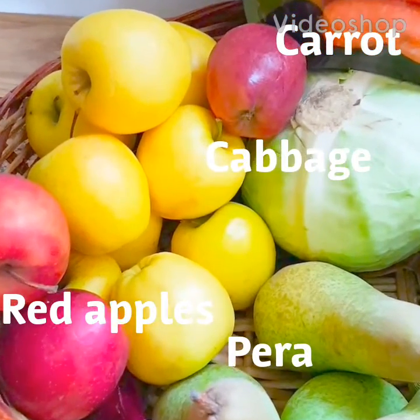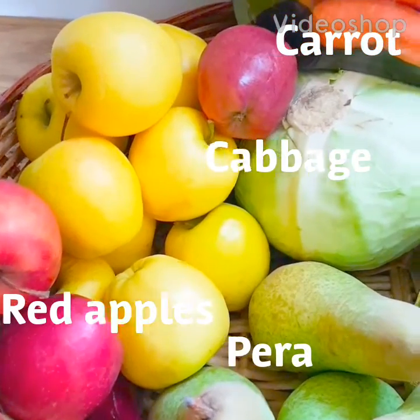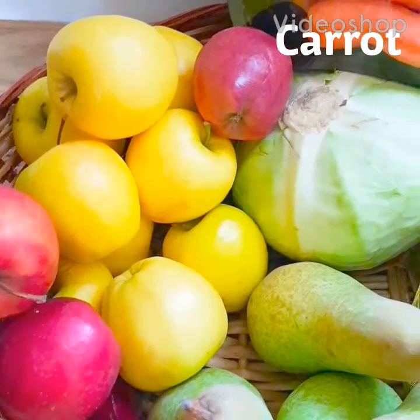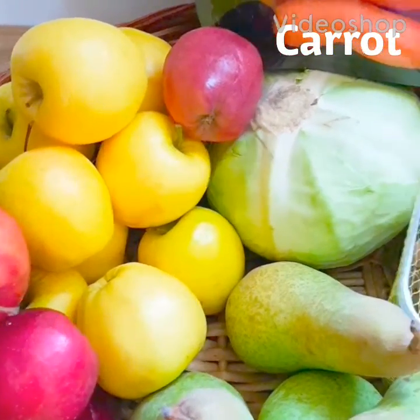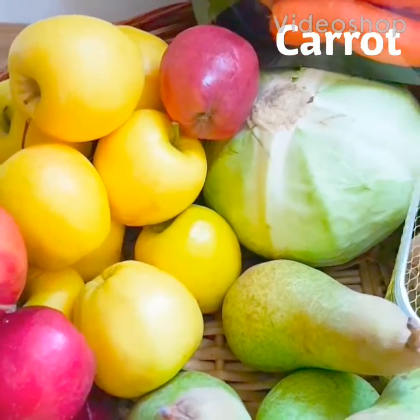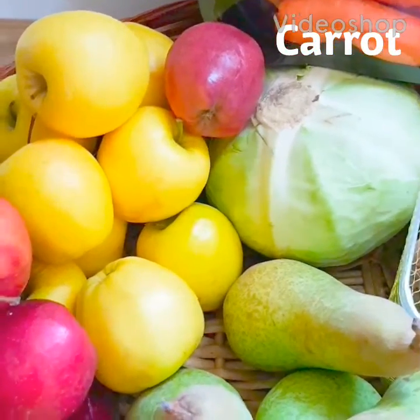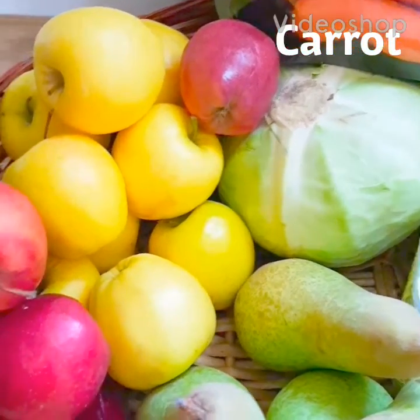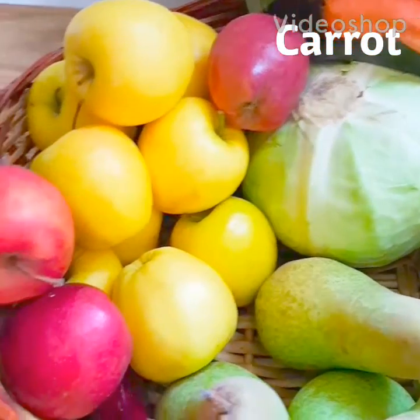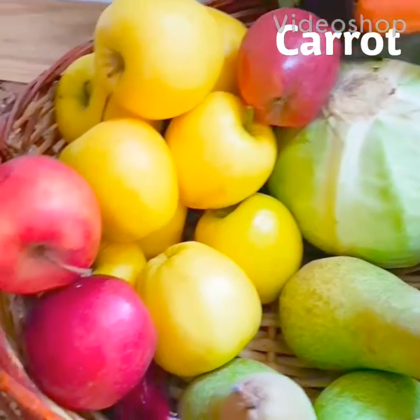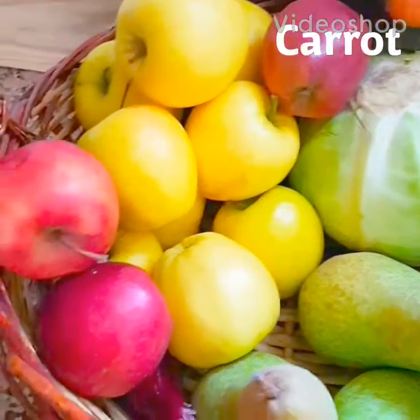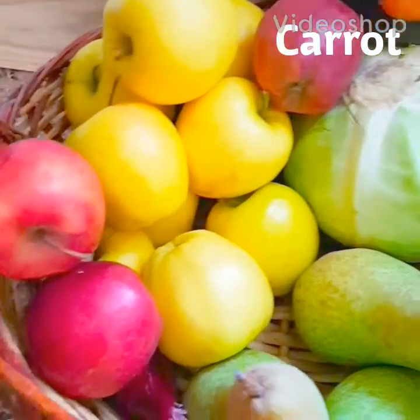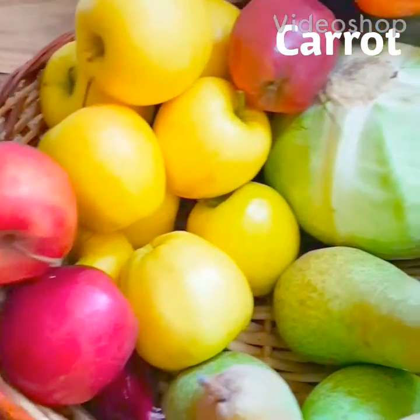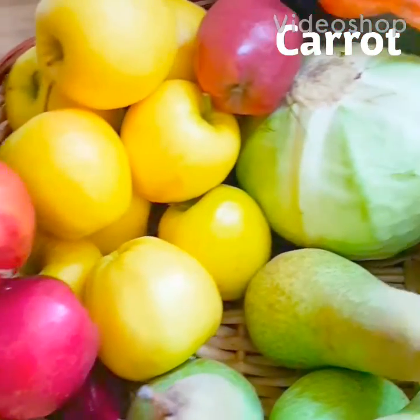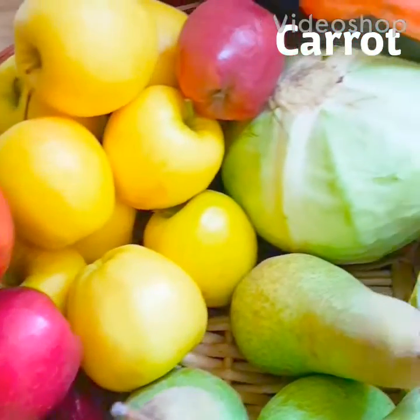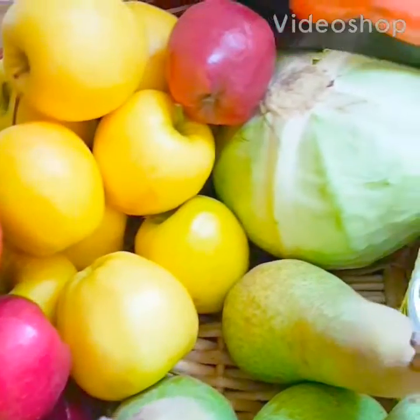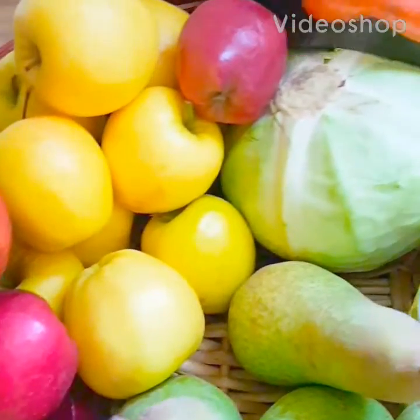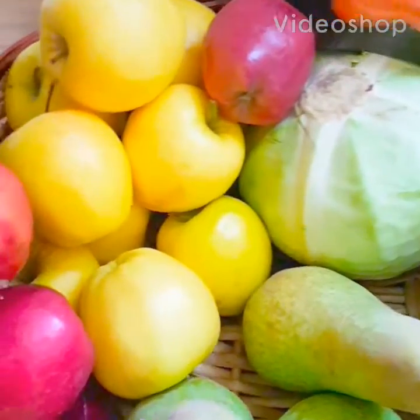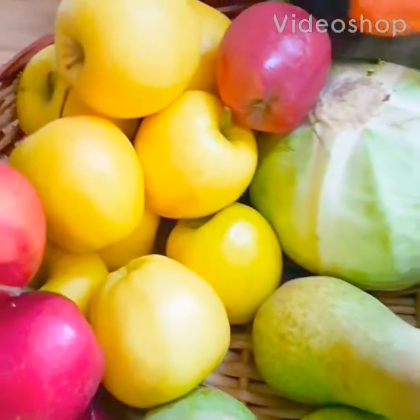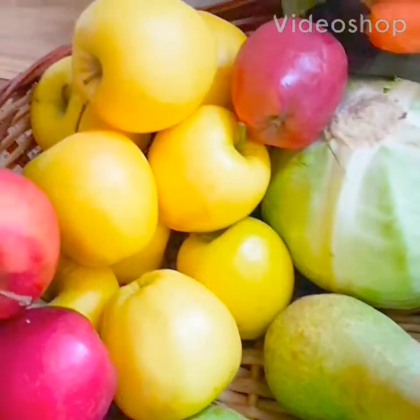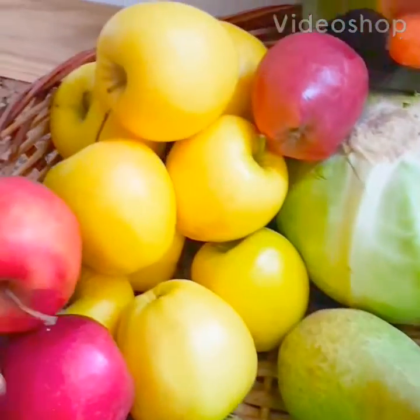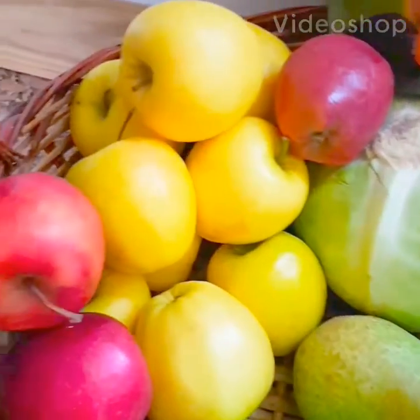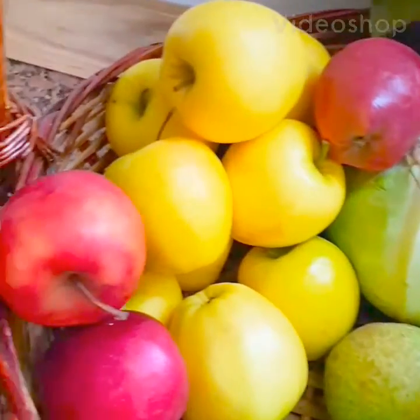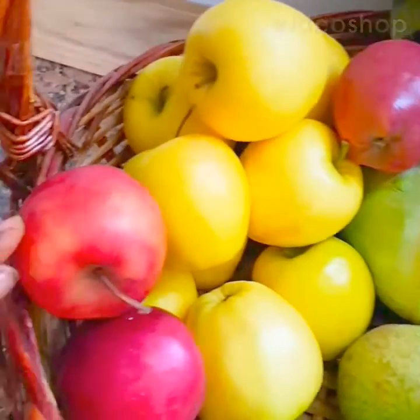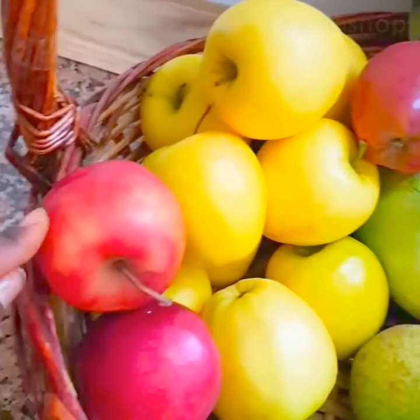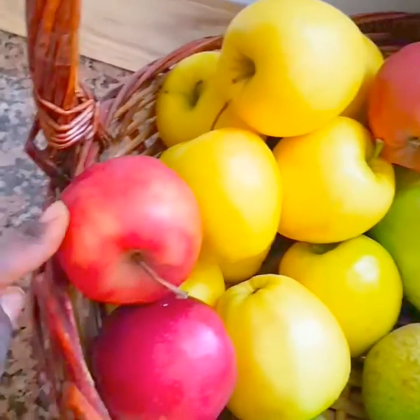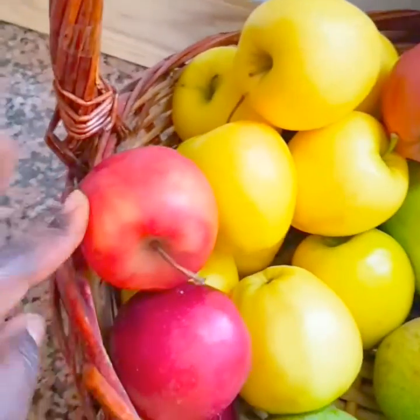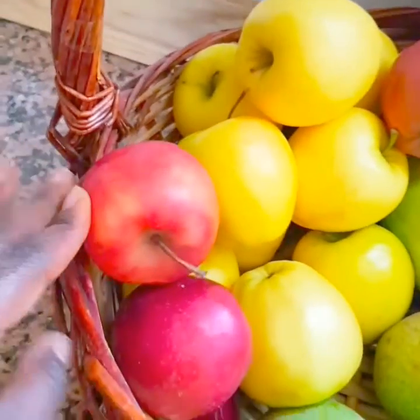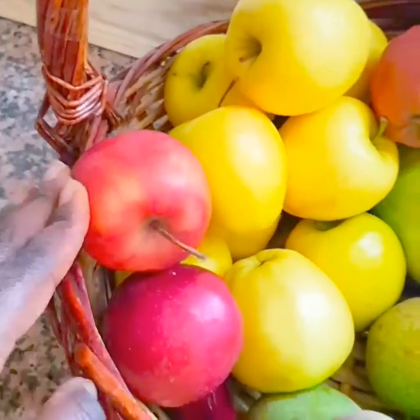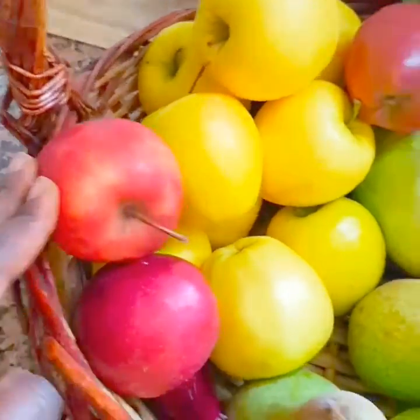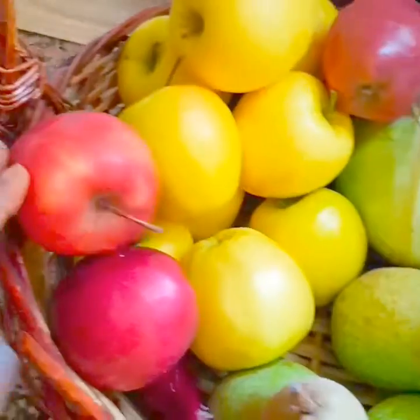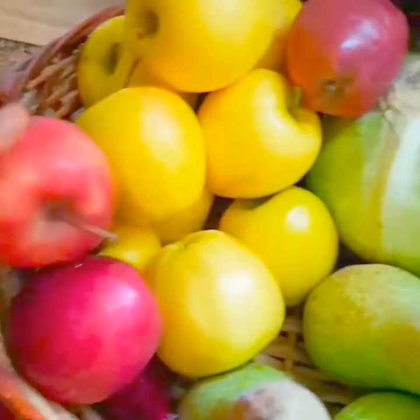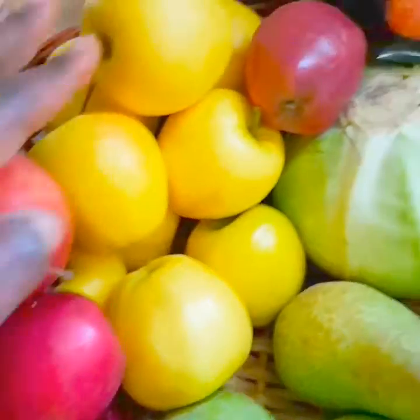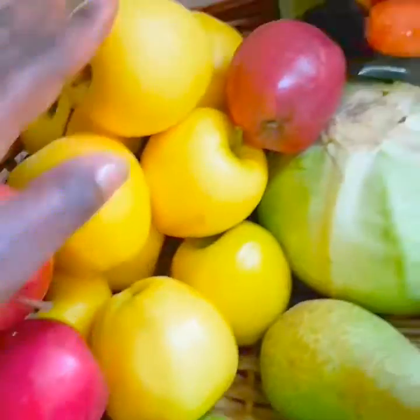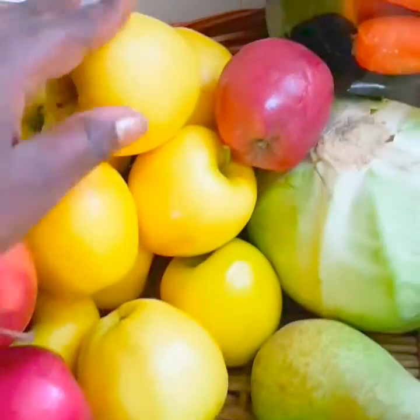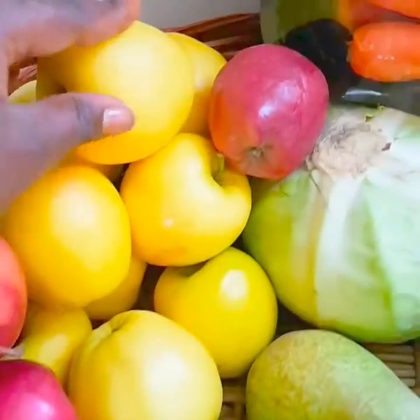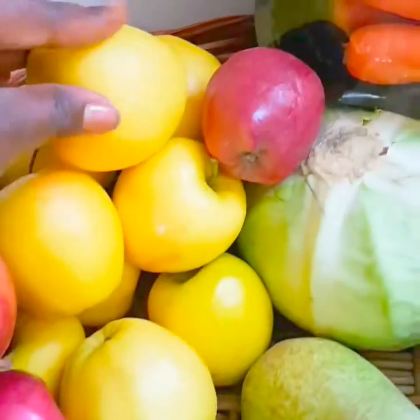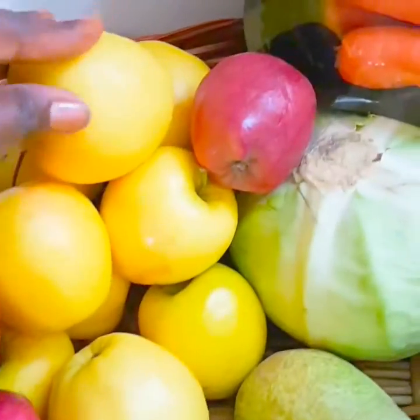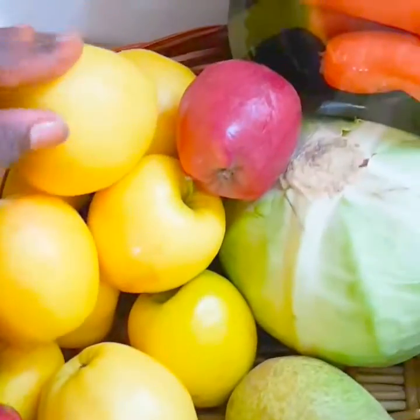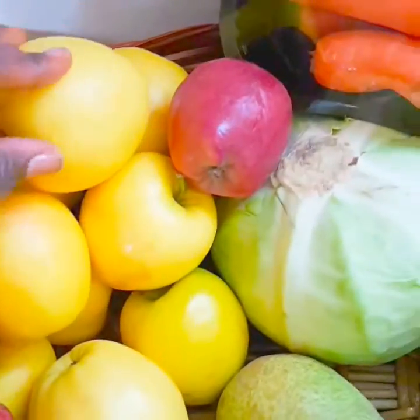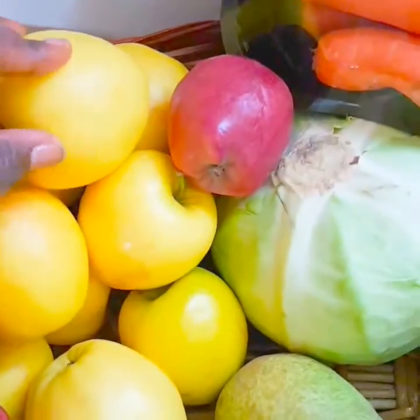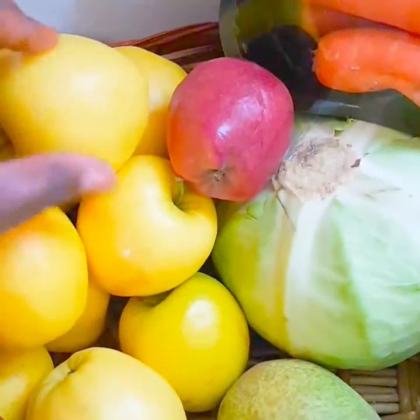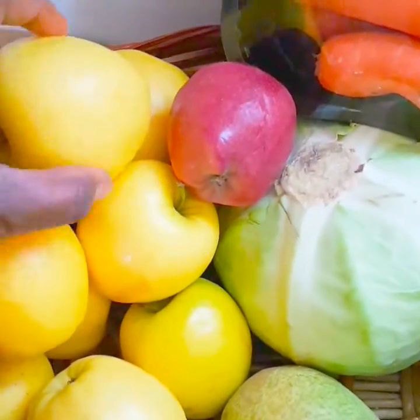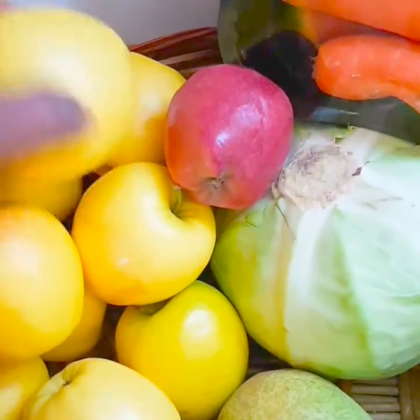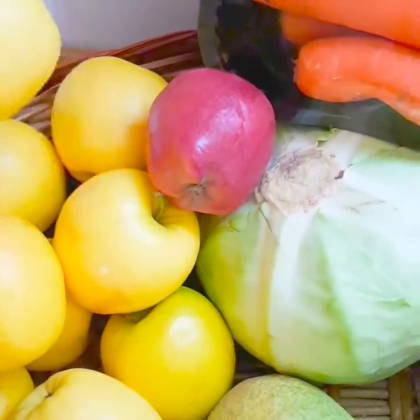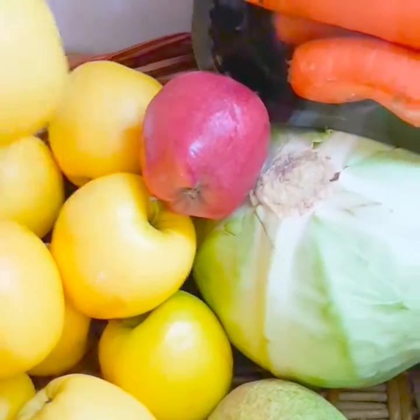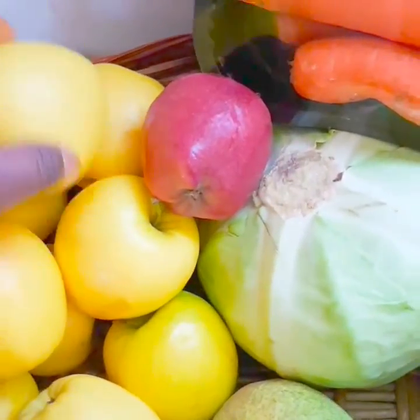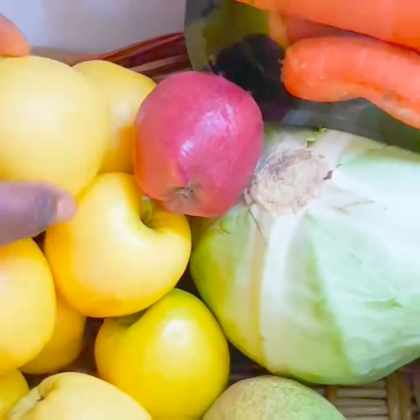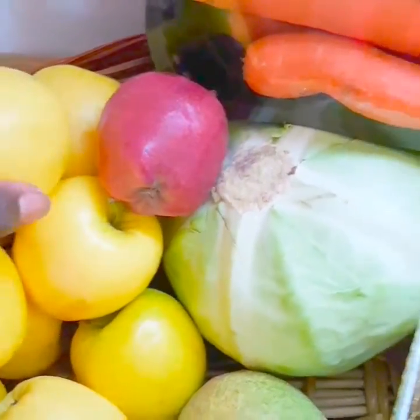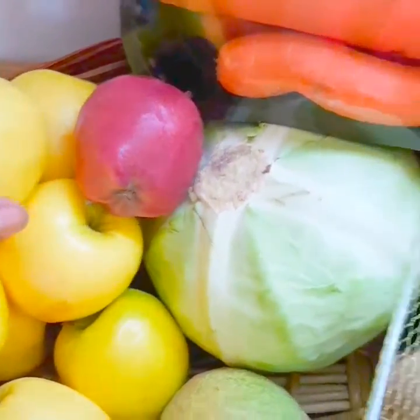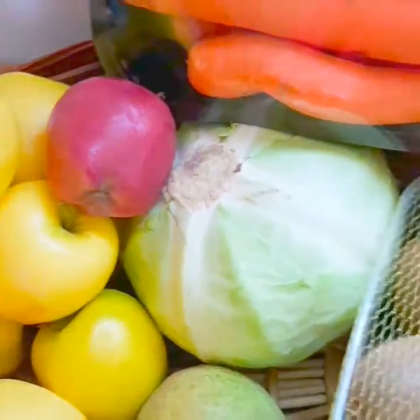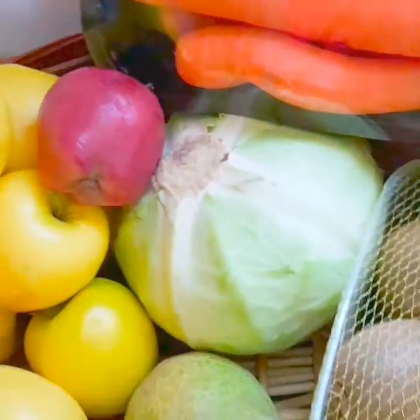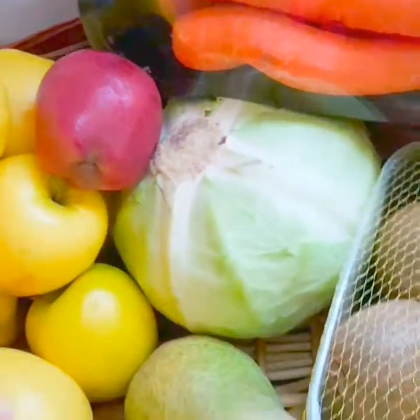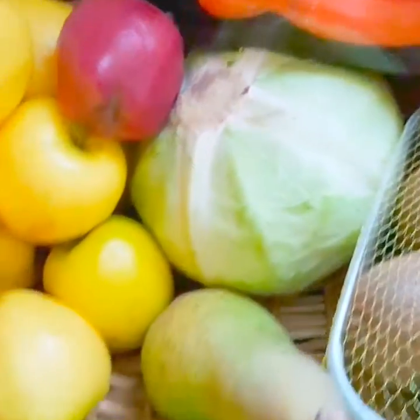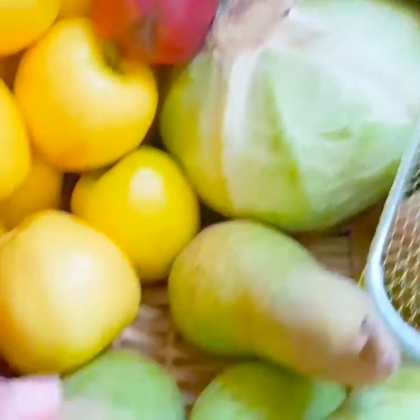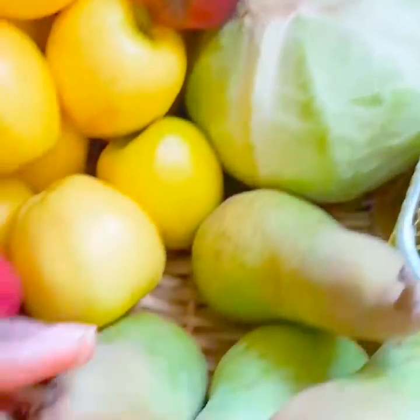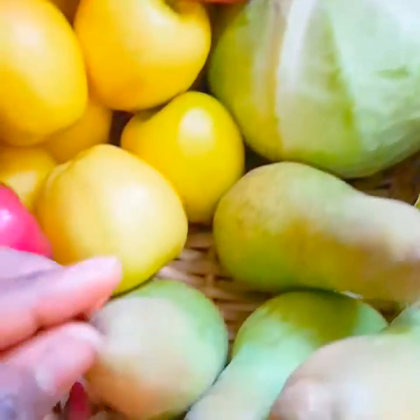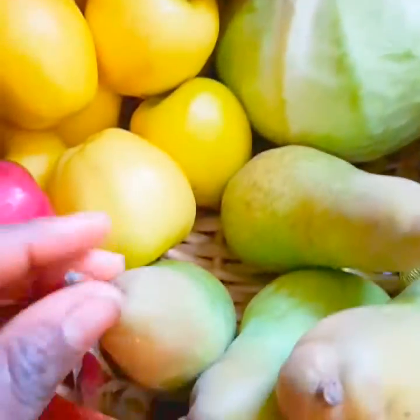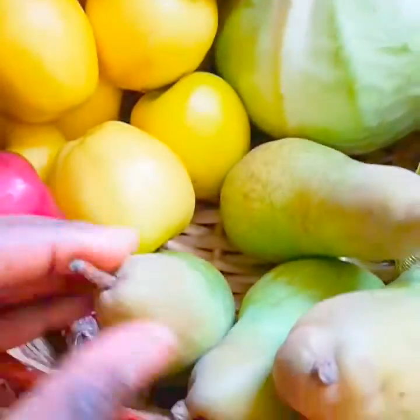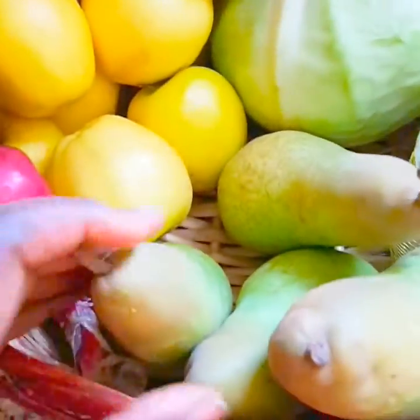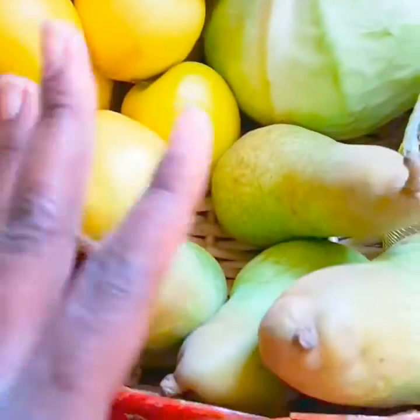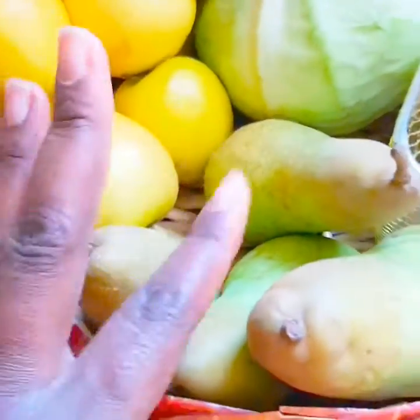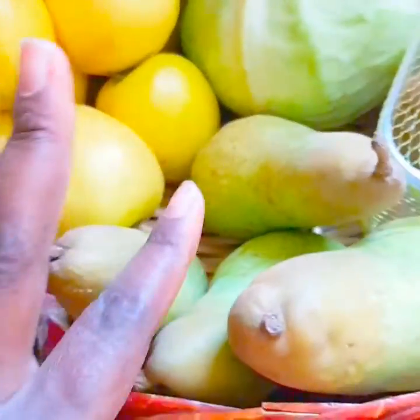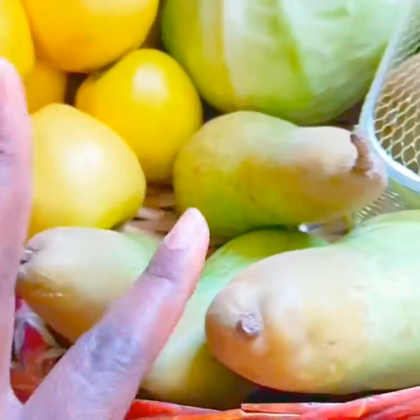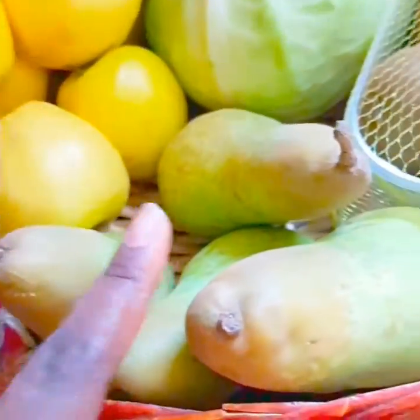Hey guys, these are some red apples, white apples, I've got some pear here.